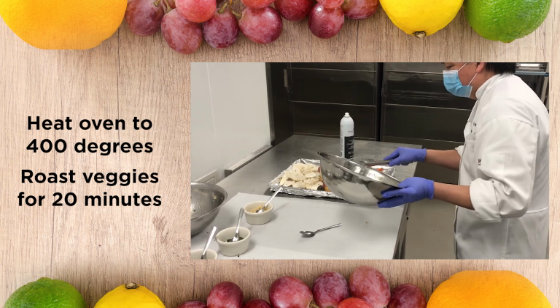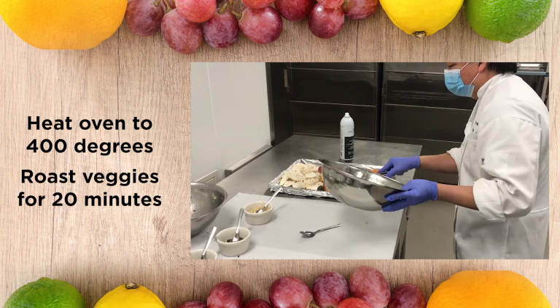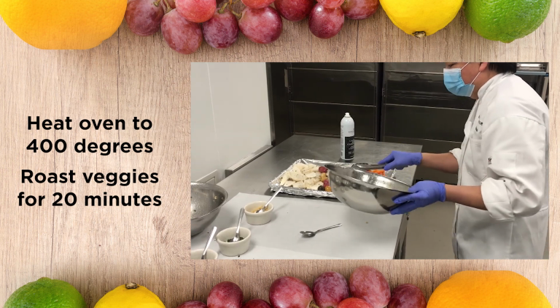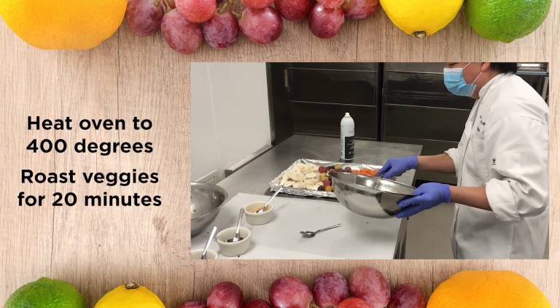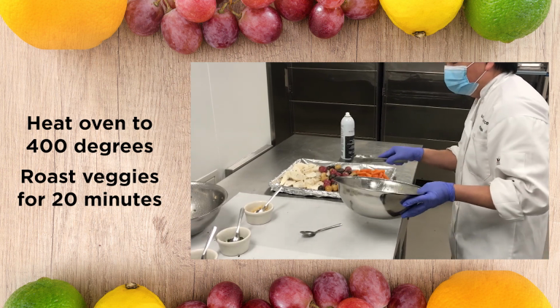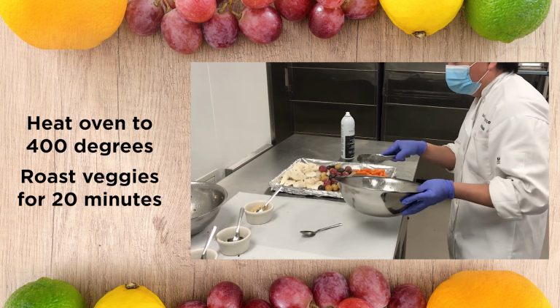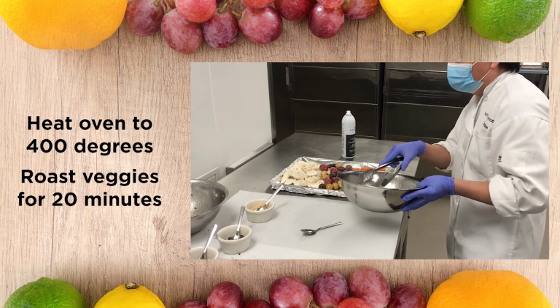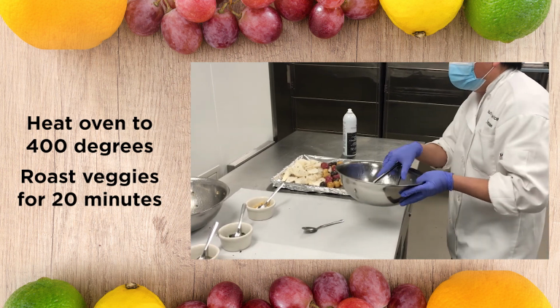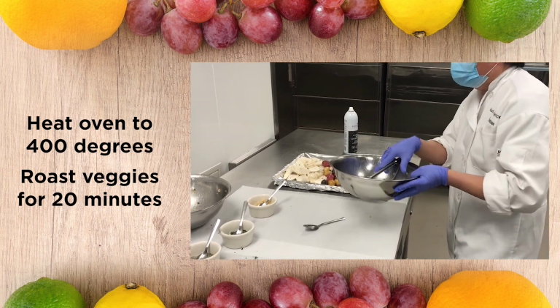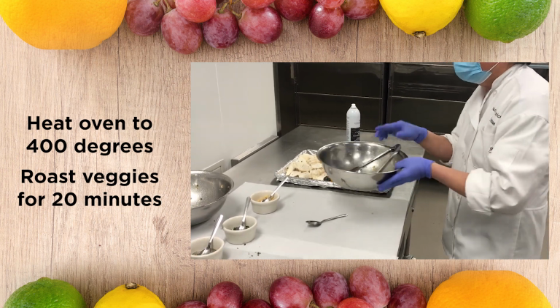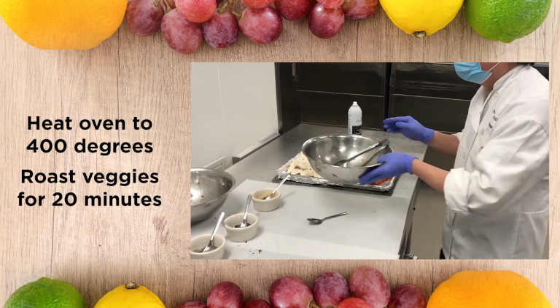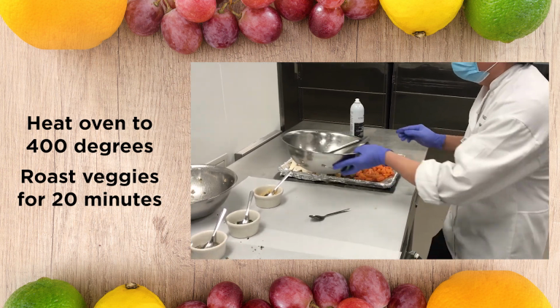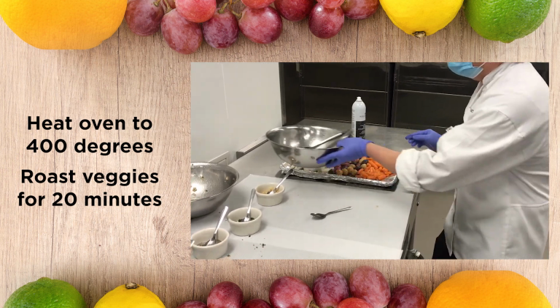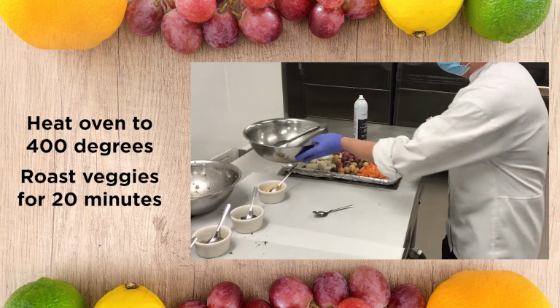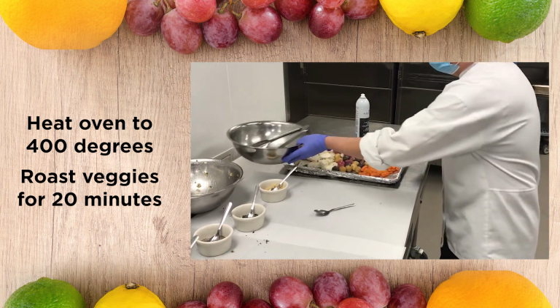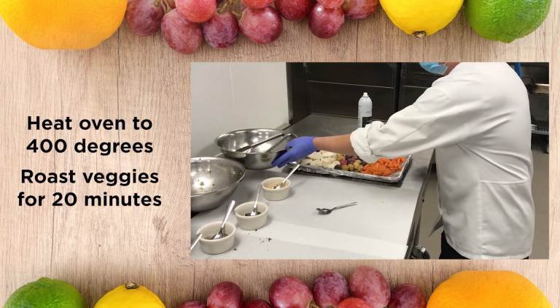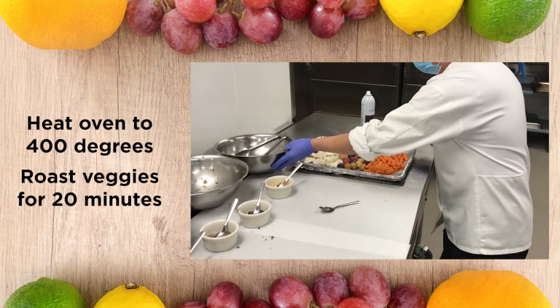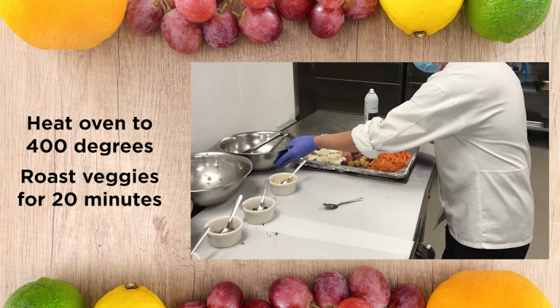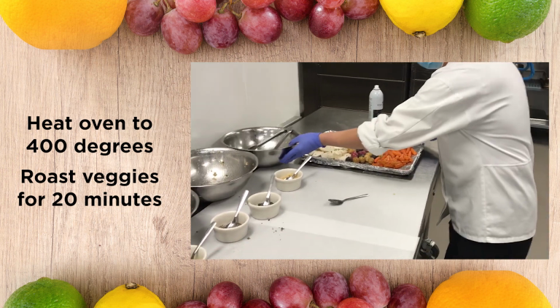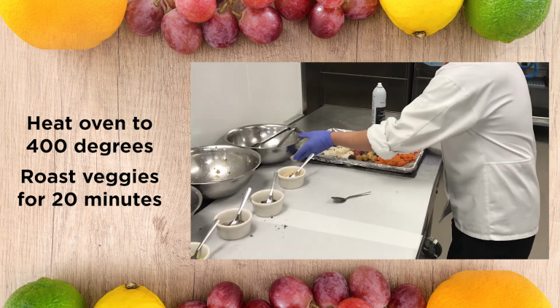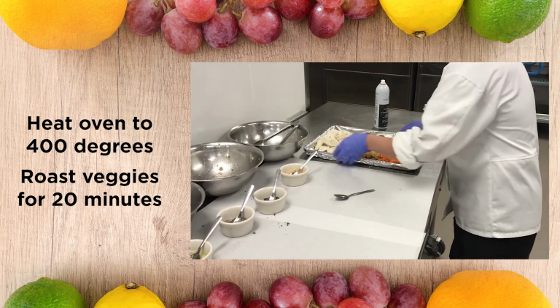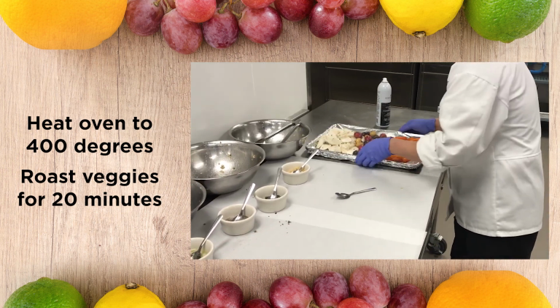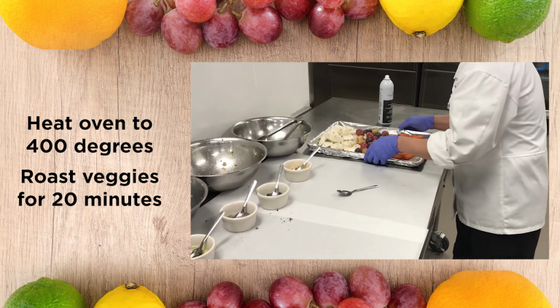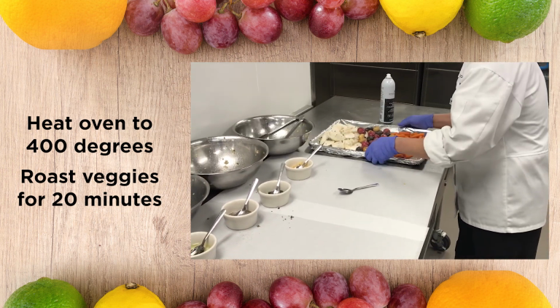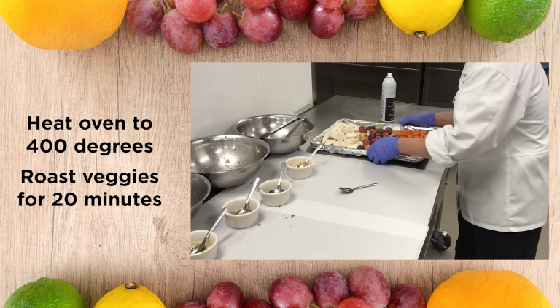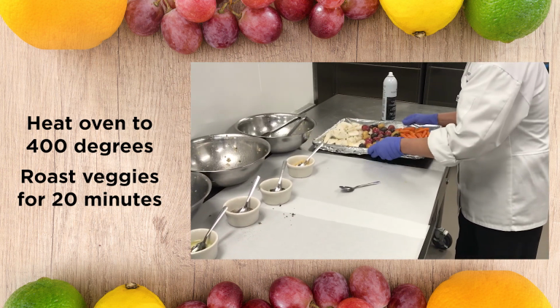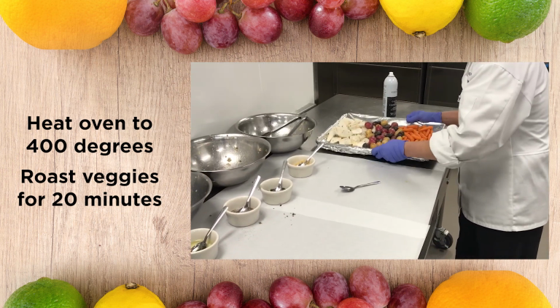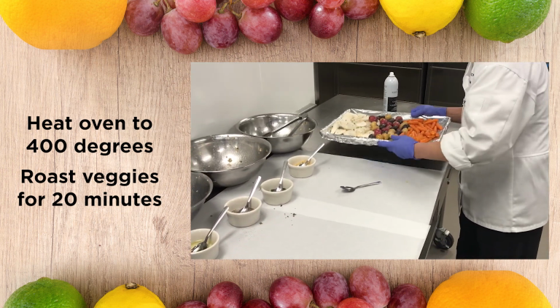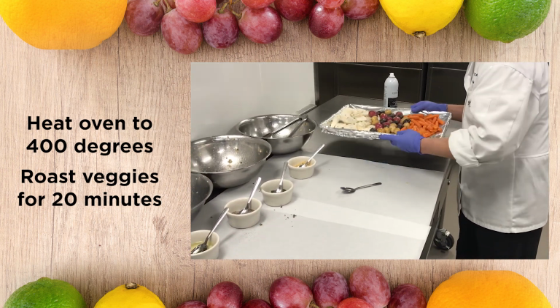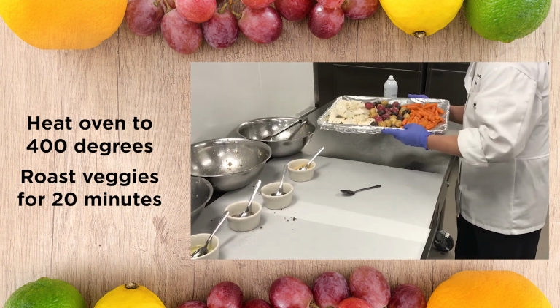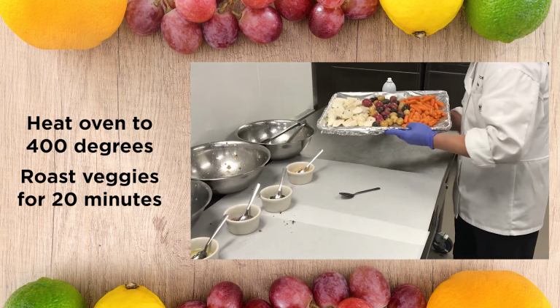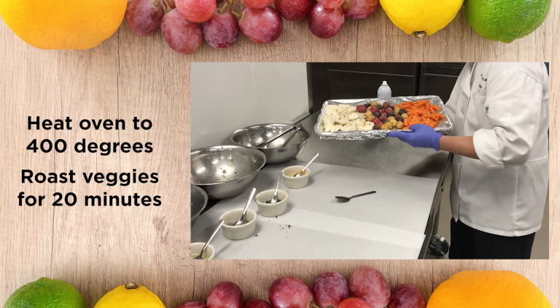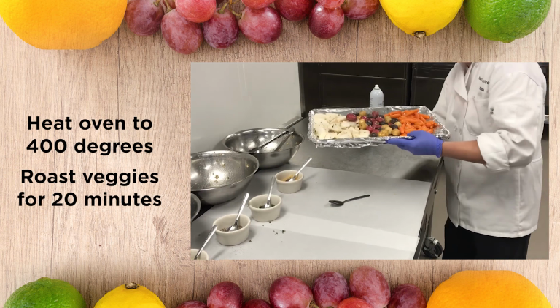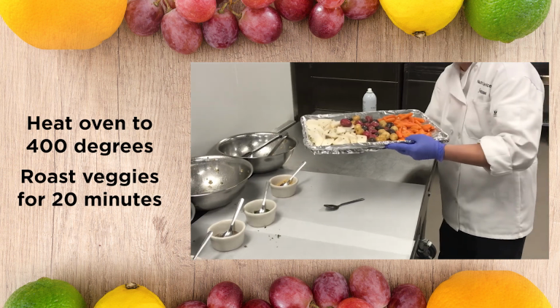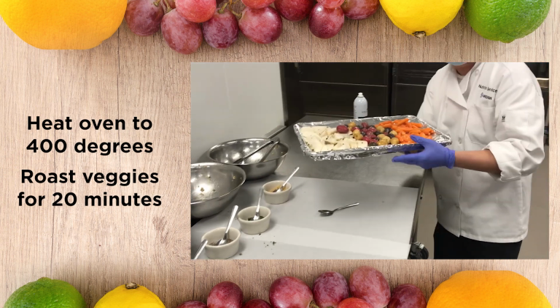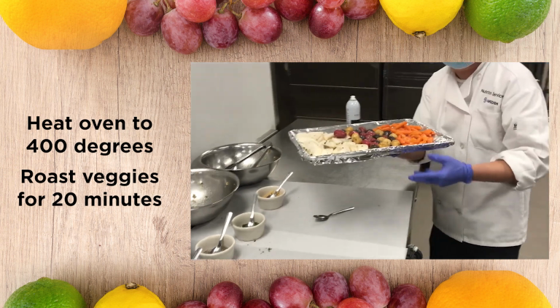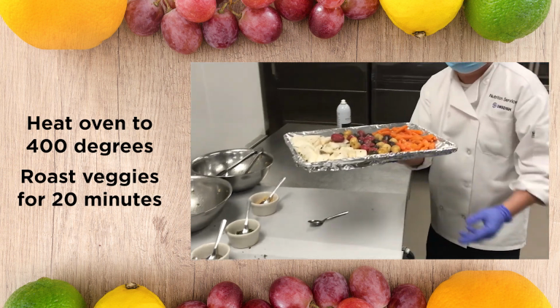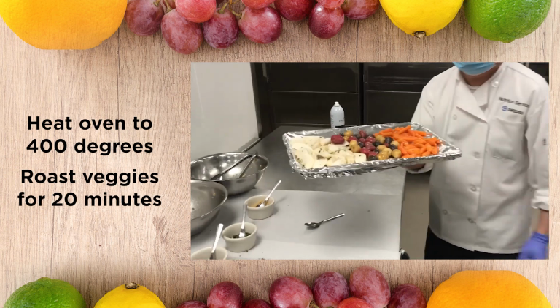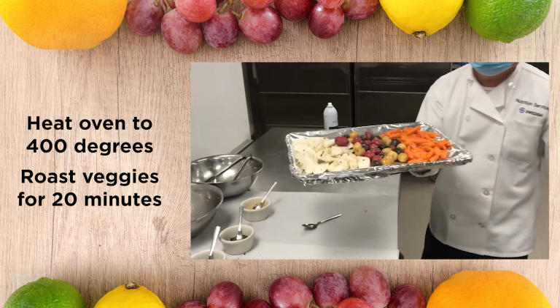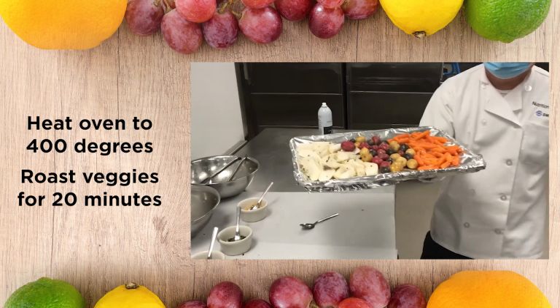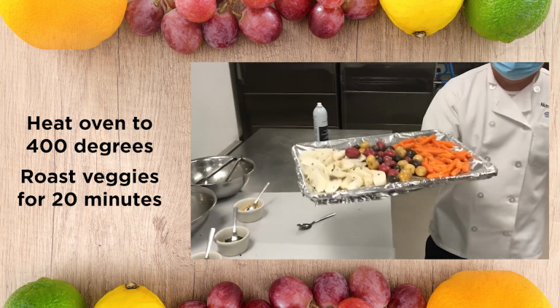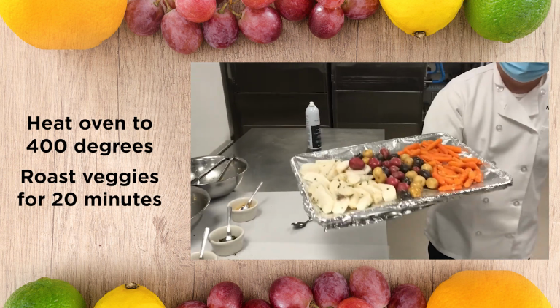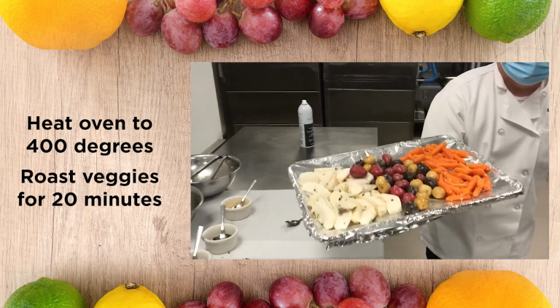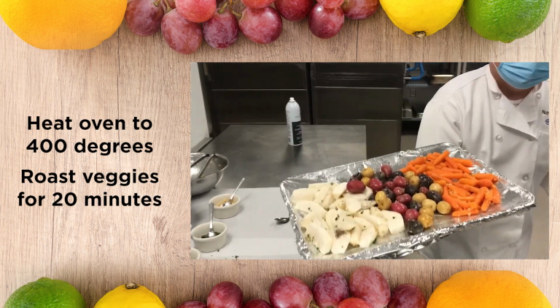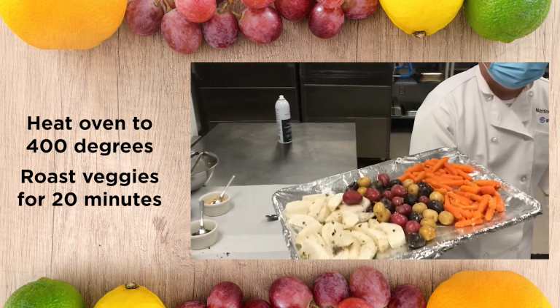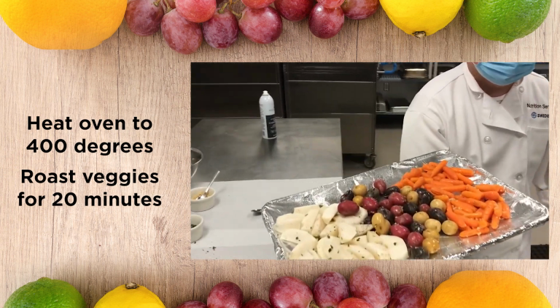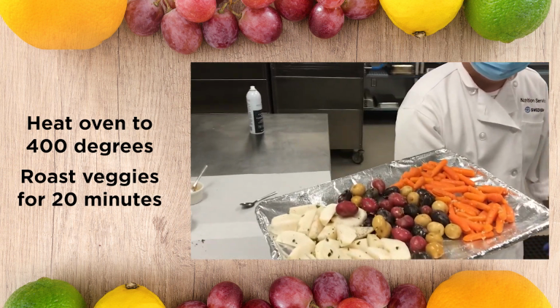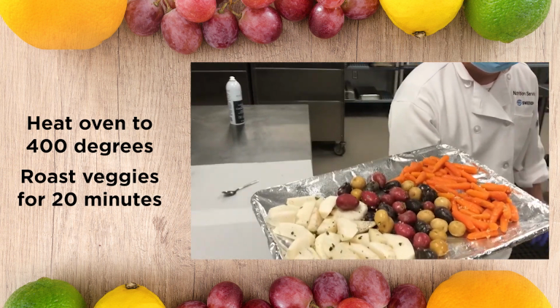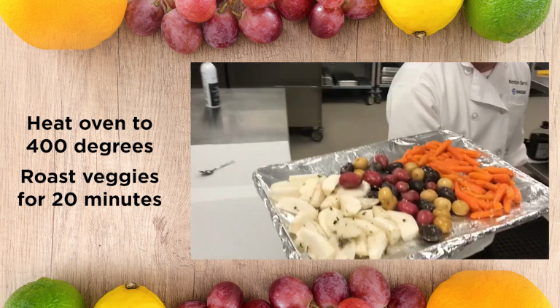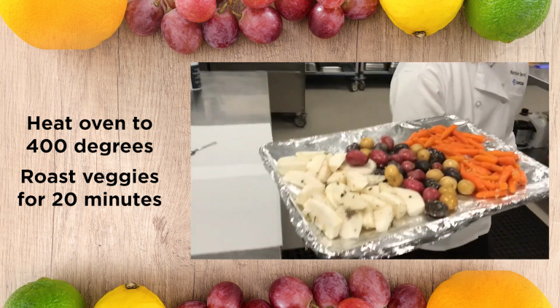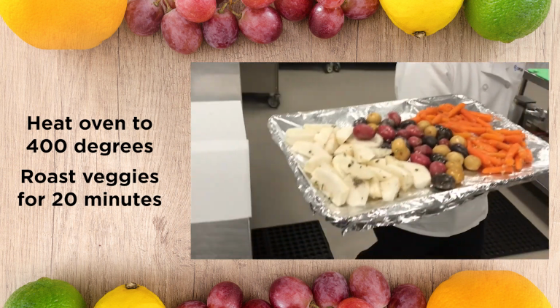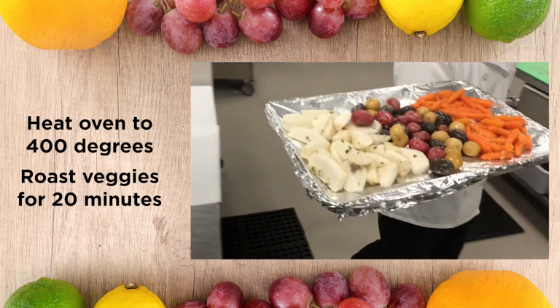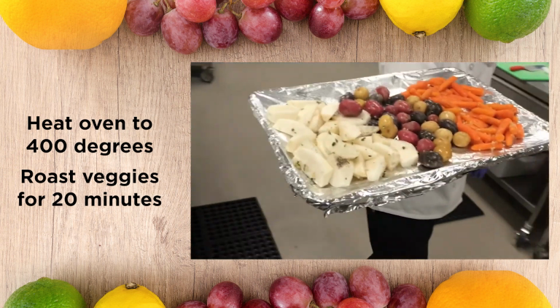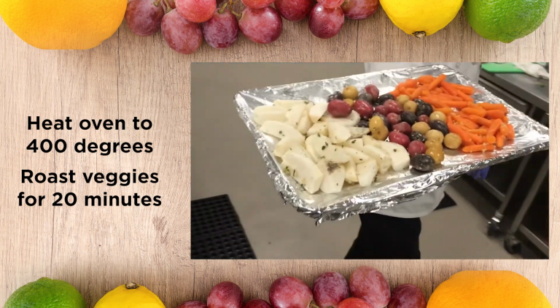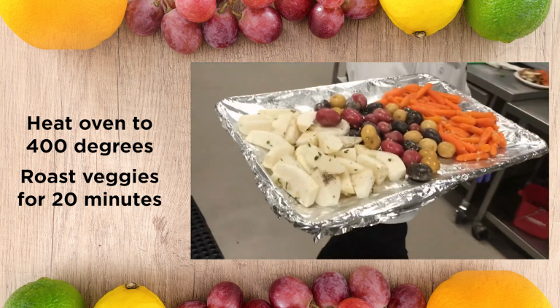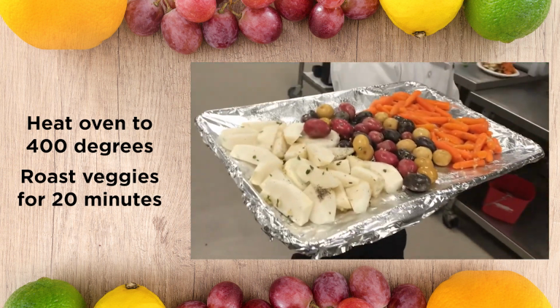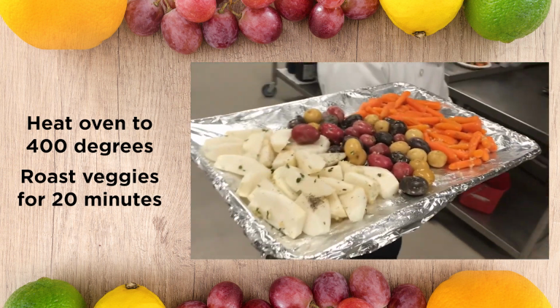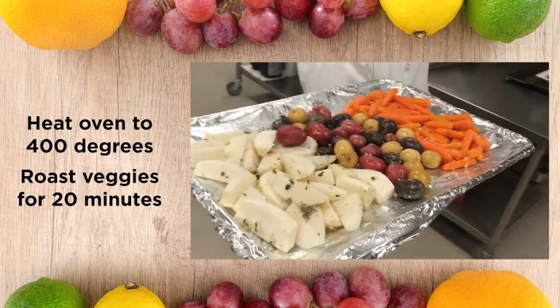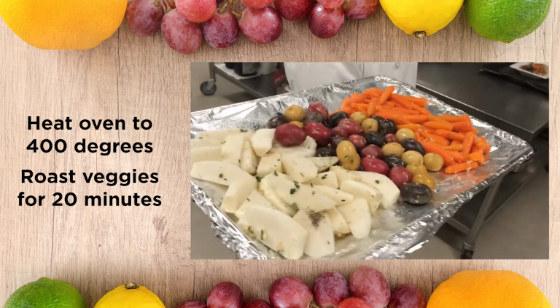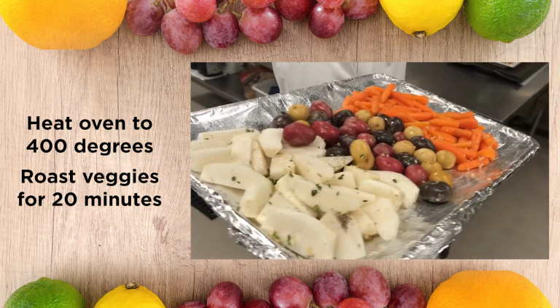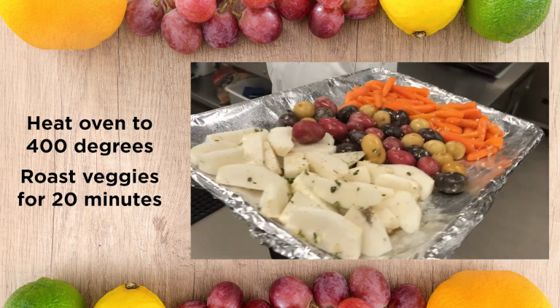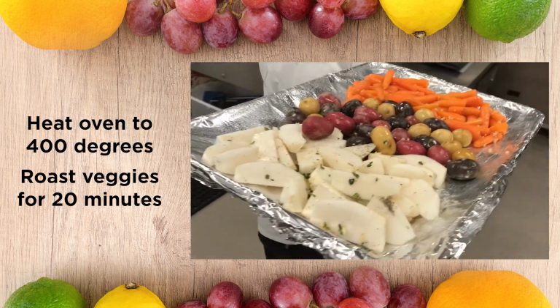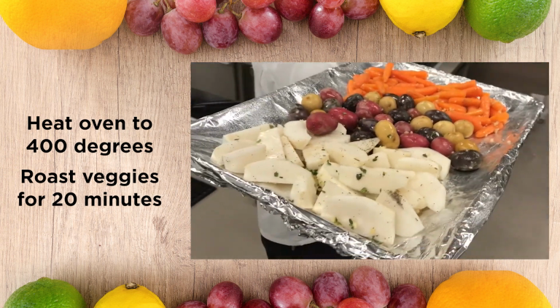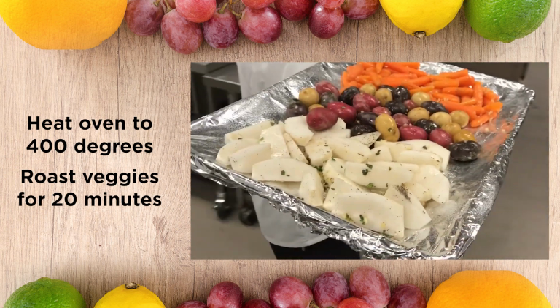And from there, we've got to go straight to the oven — 400 degrees.